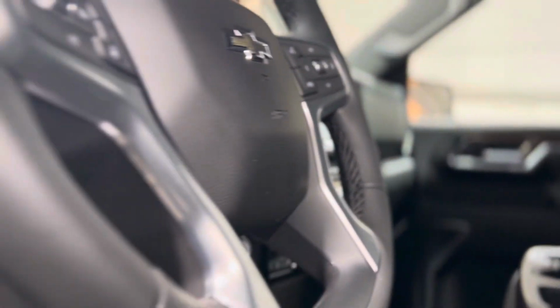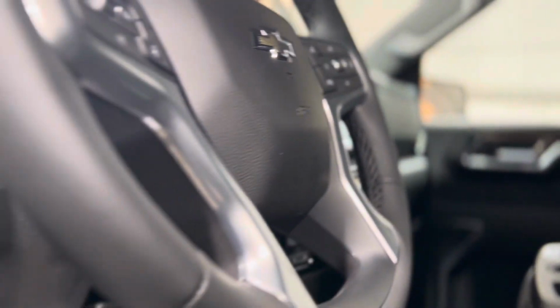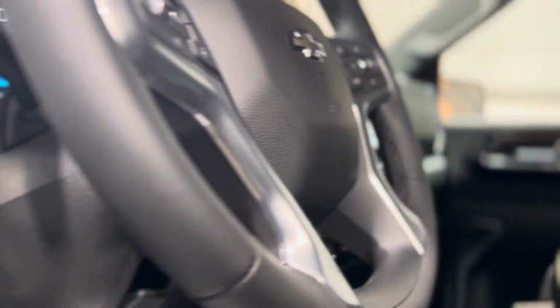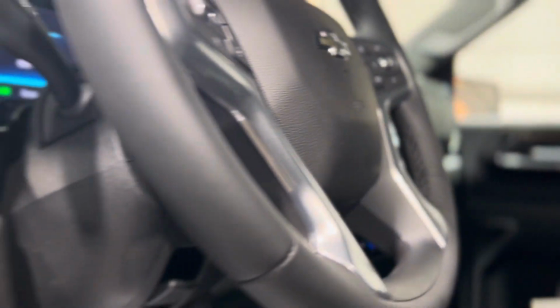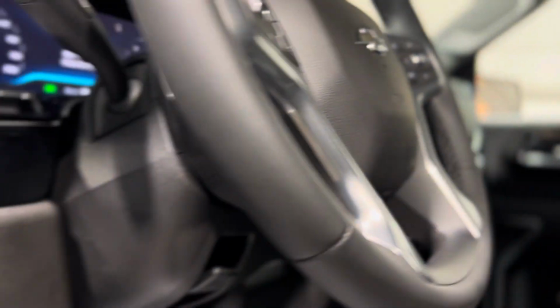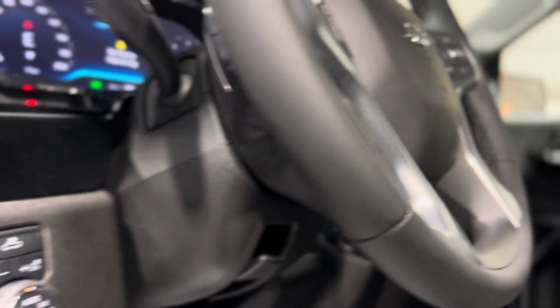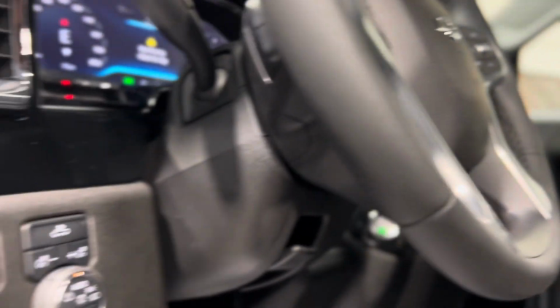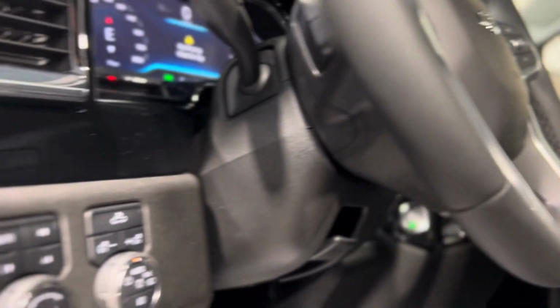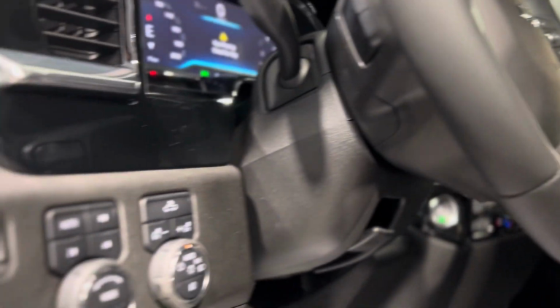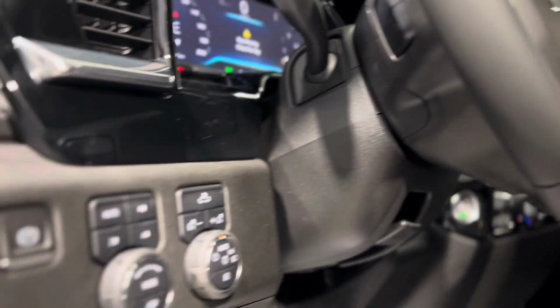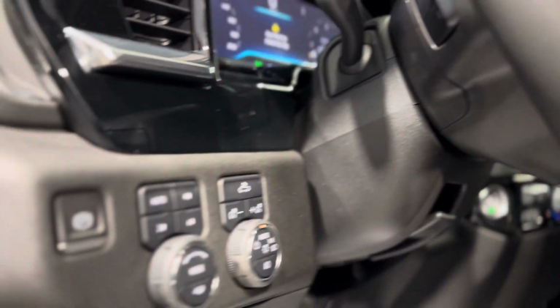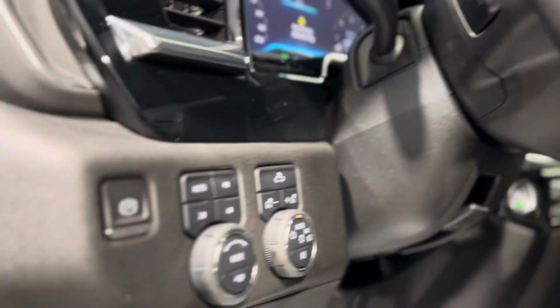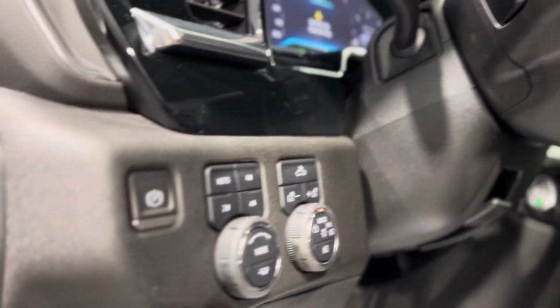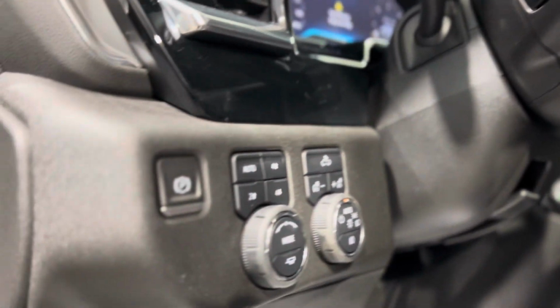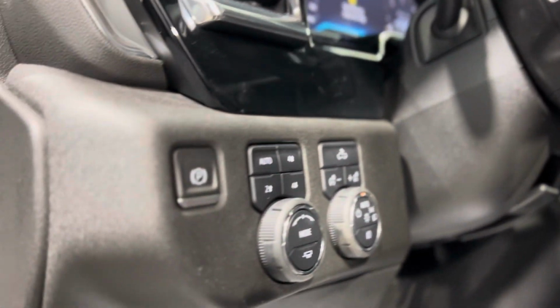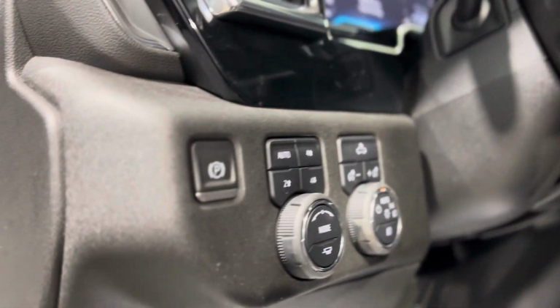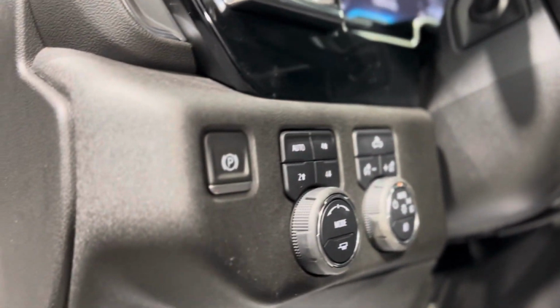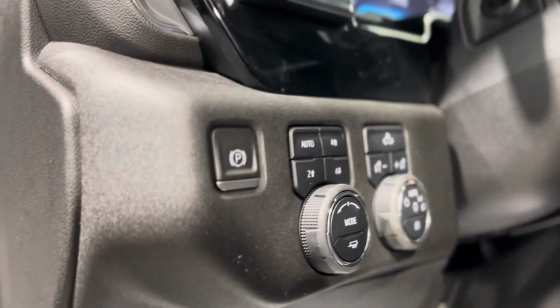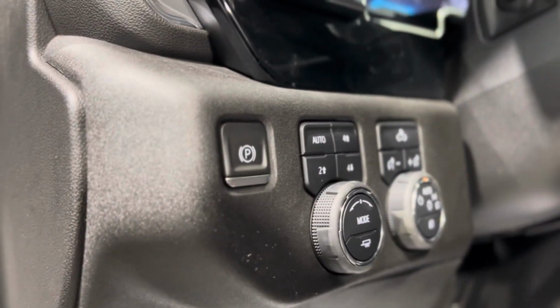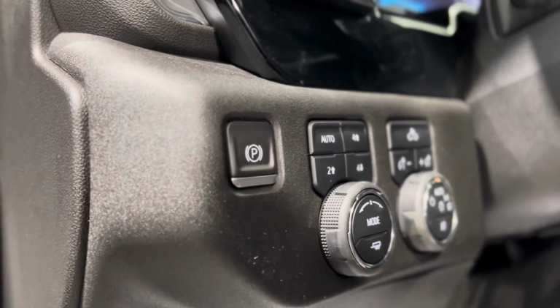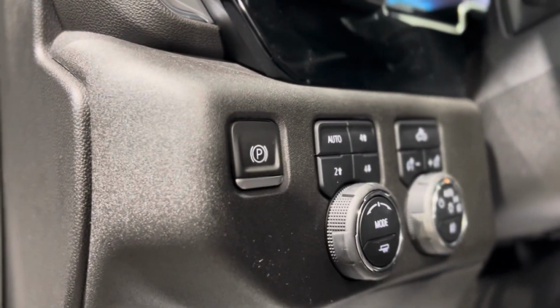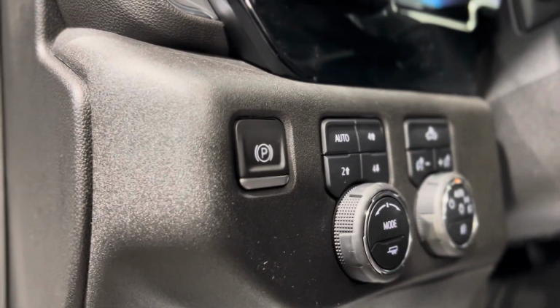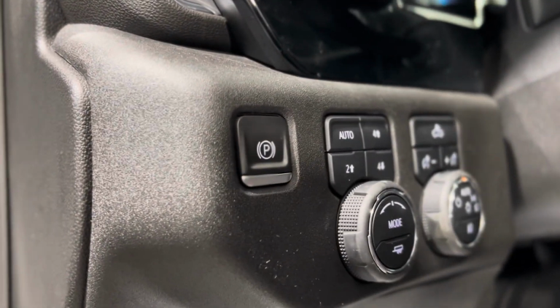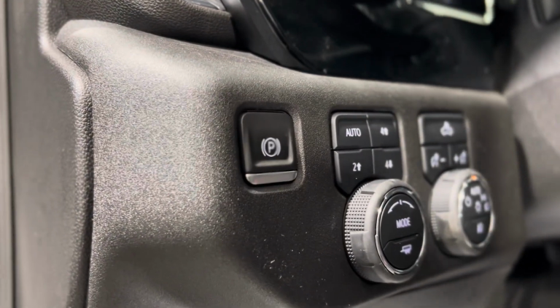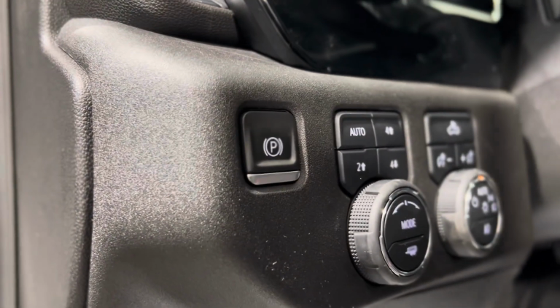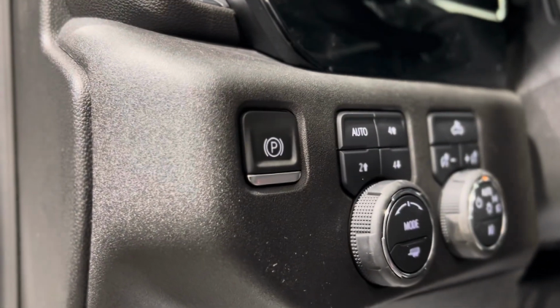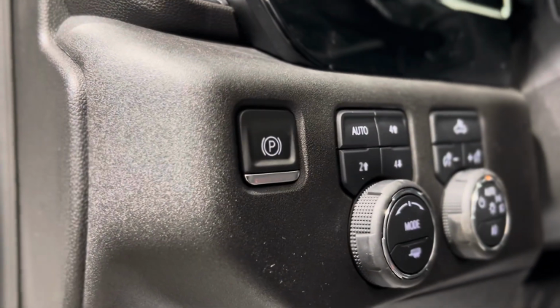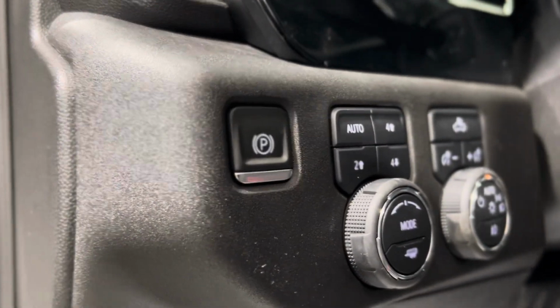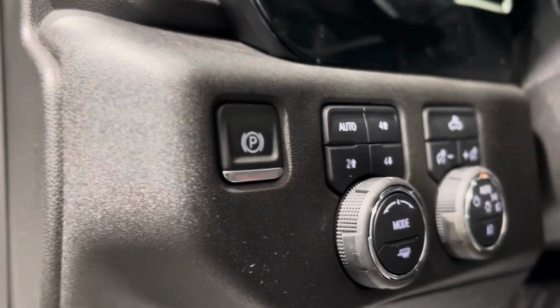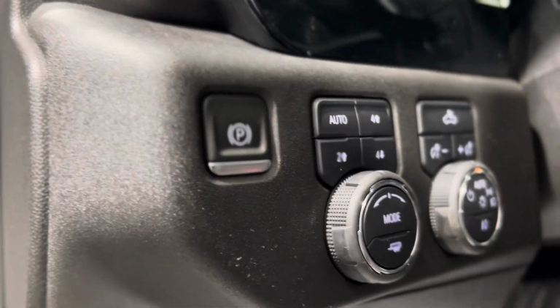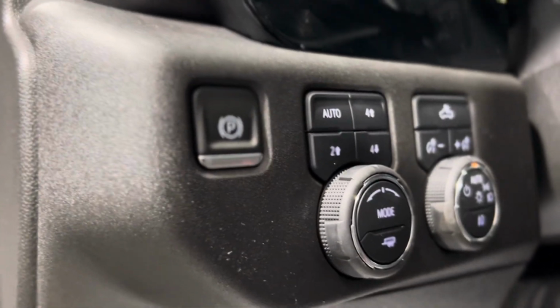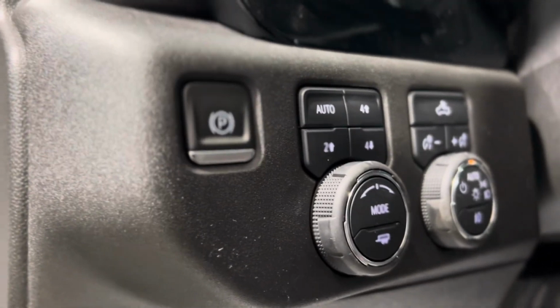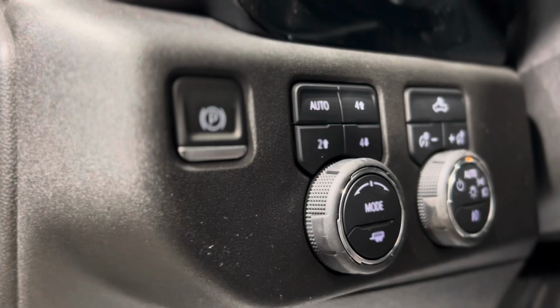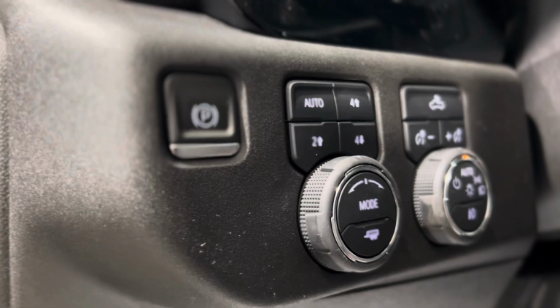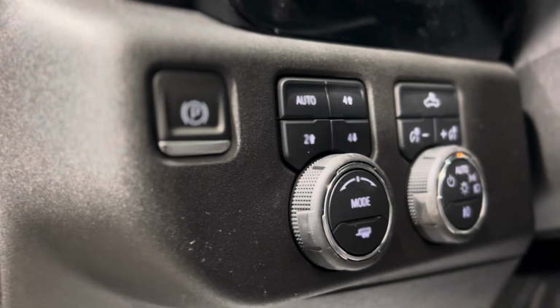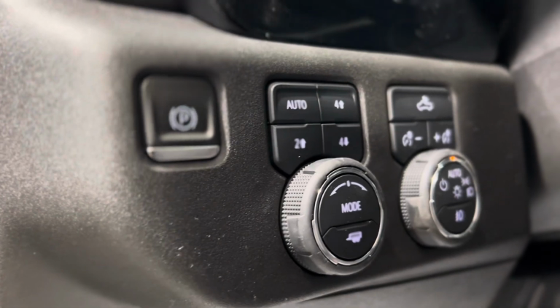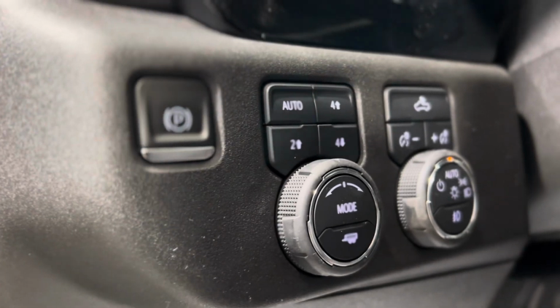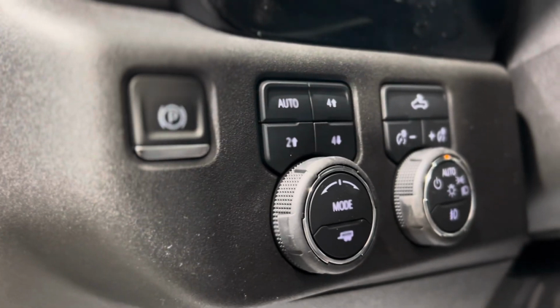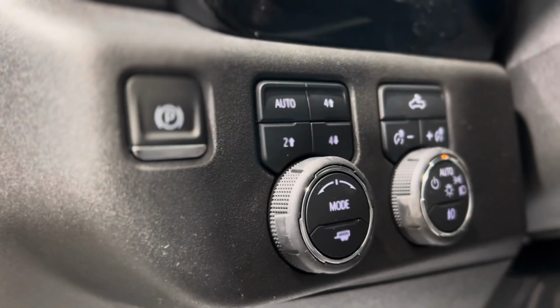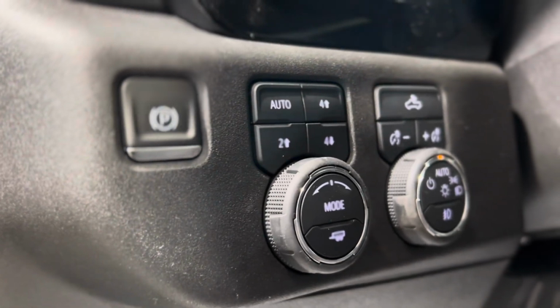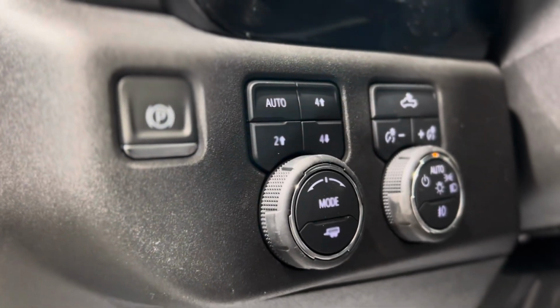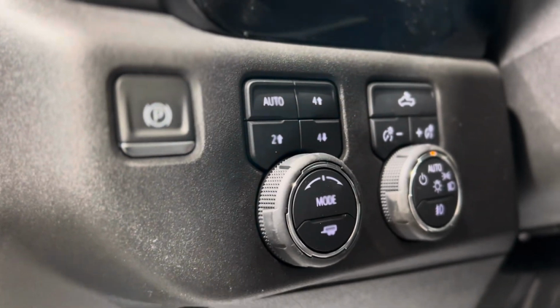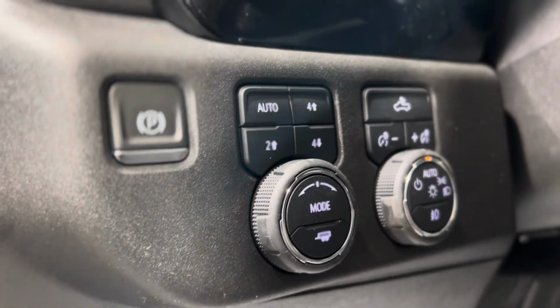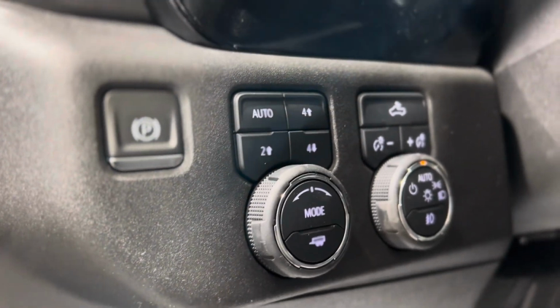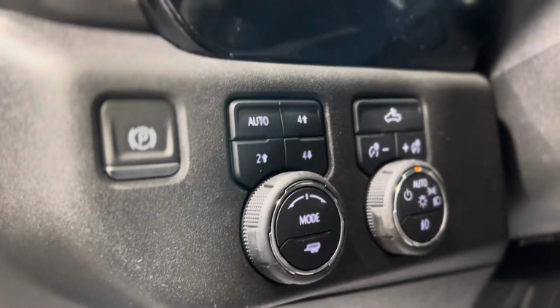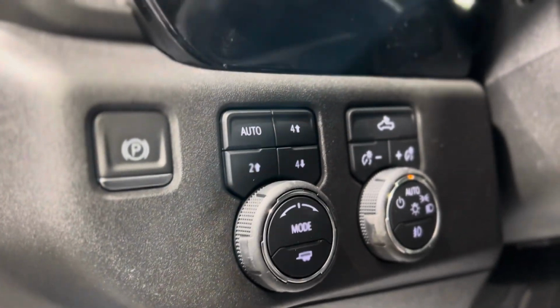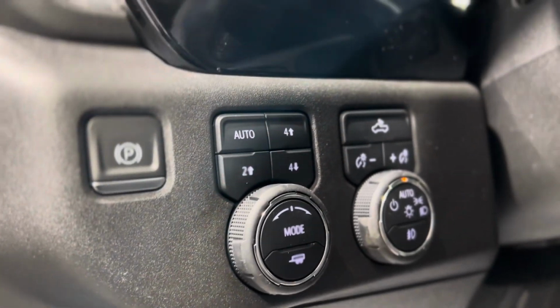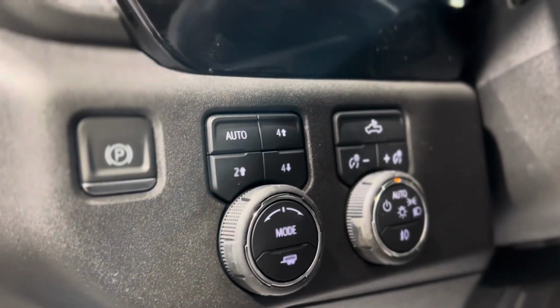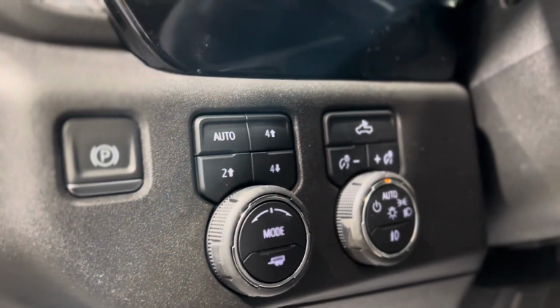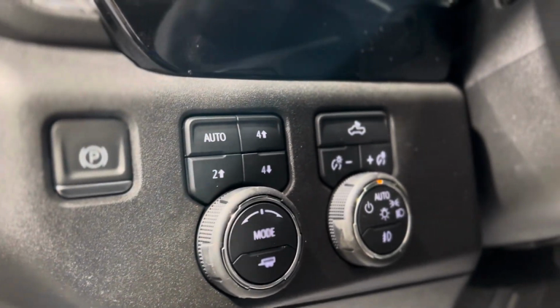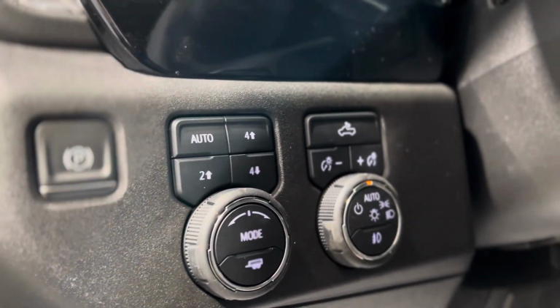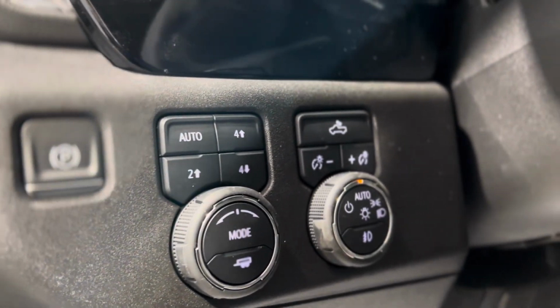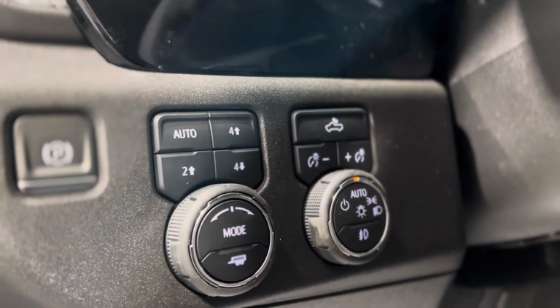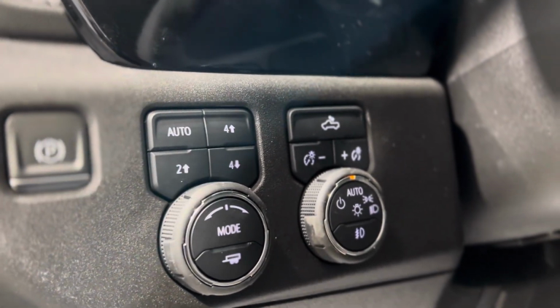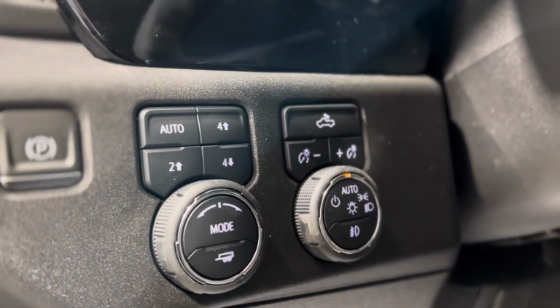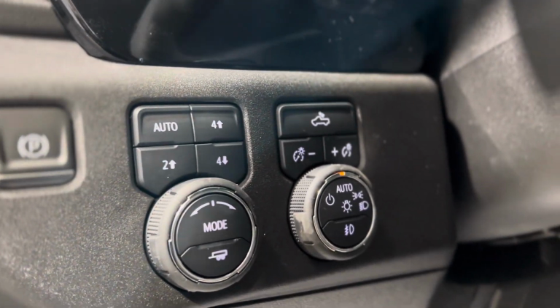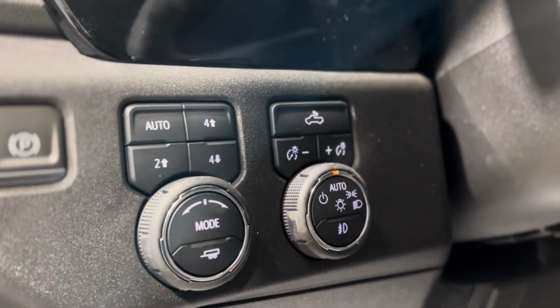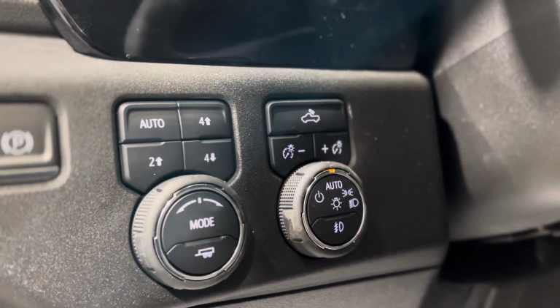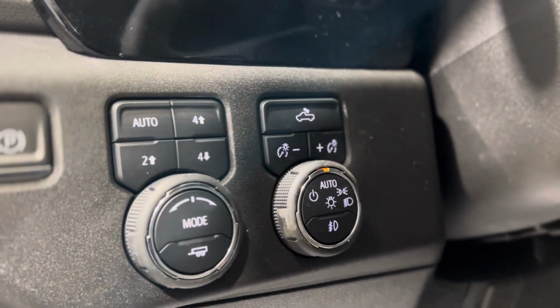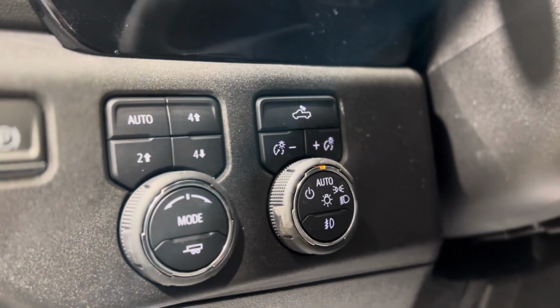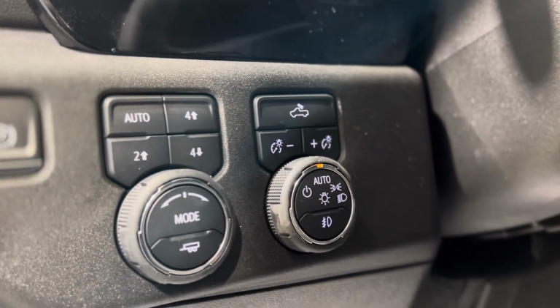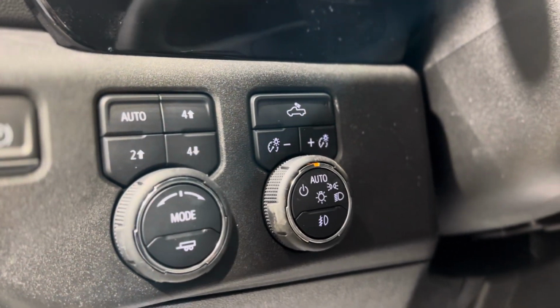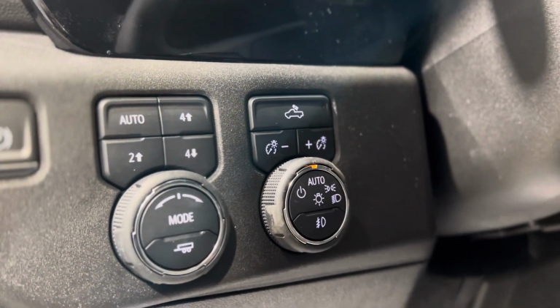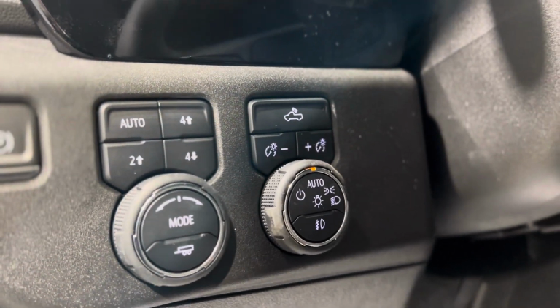Starting off here on the left of the driver's side: the electronic parking brake, the transfer case or mode switch controls, and some lighting controls.